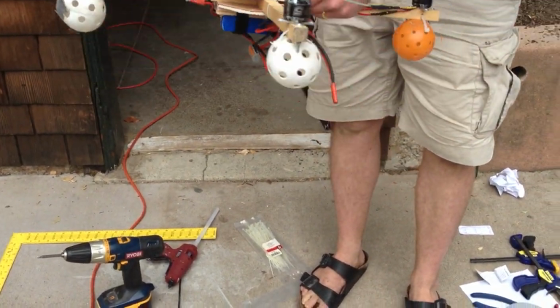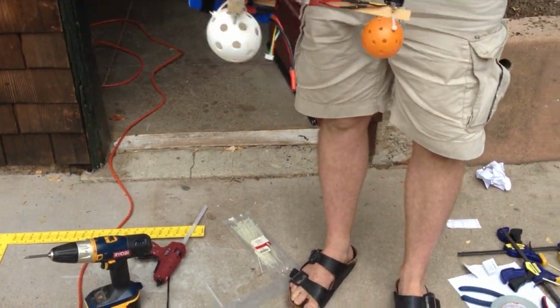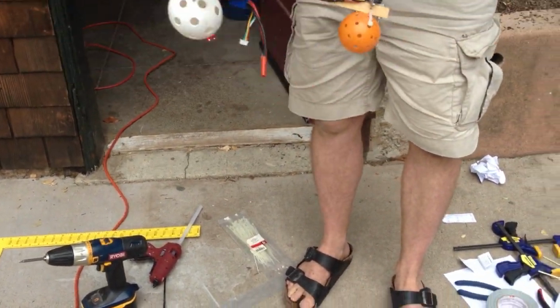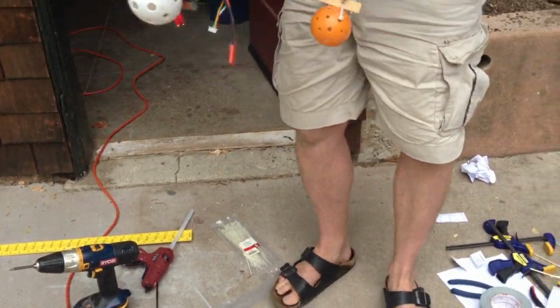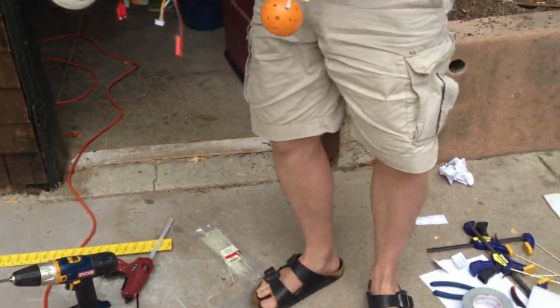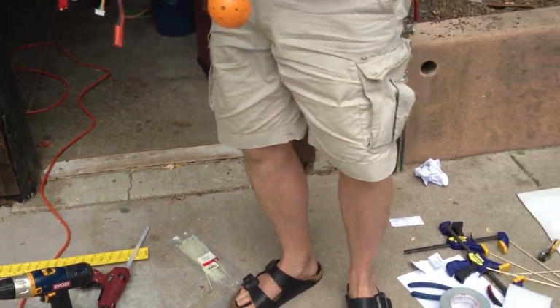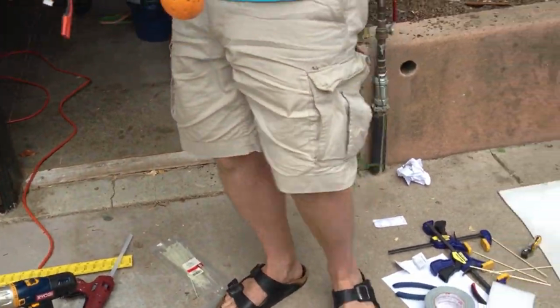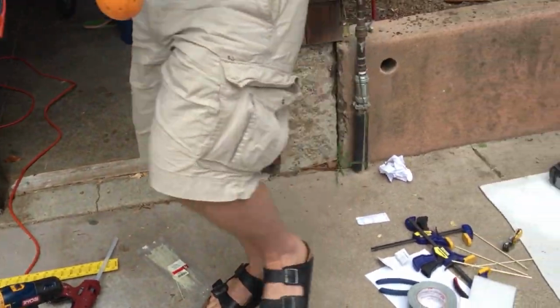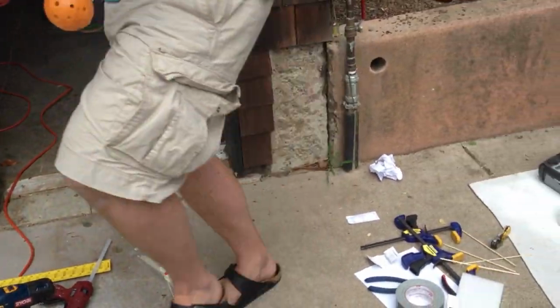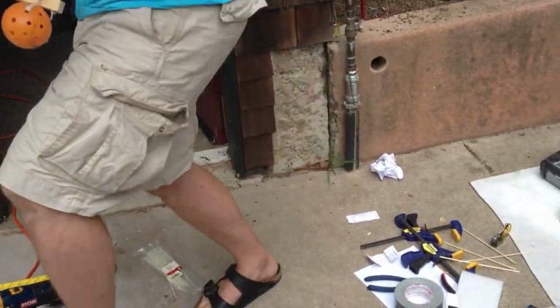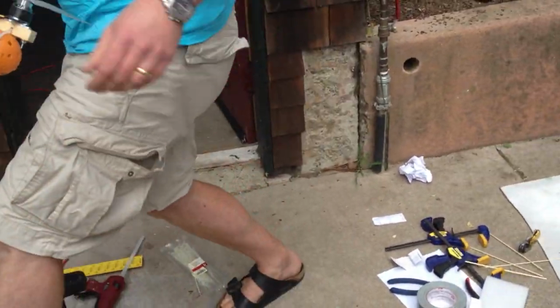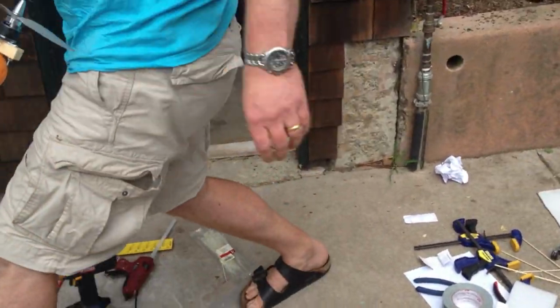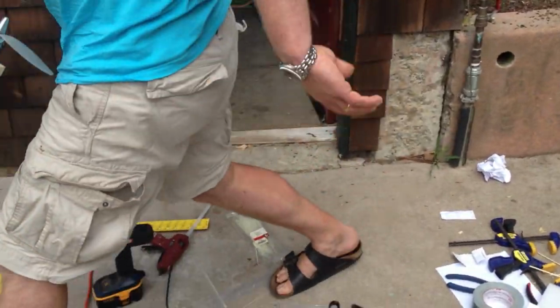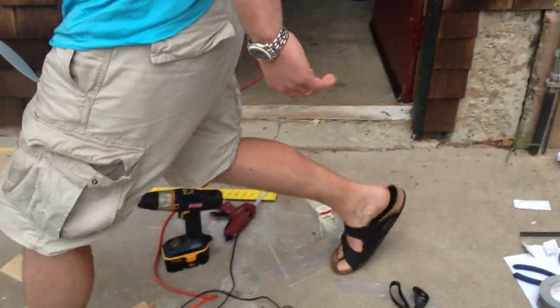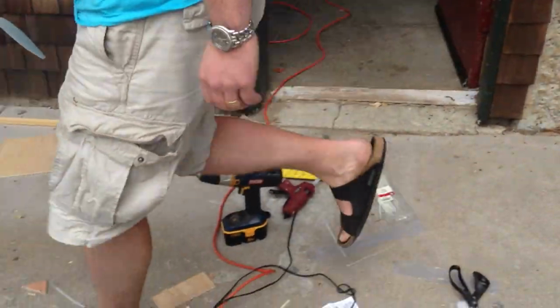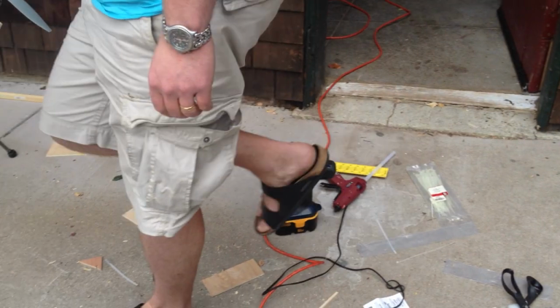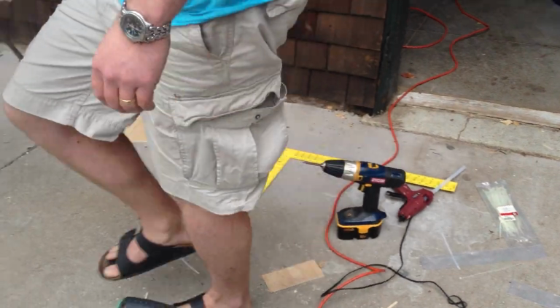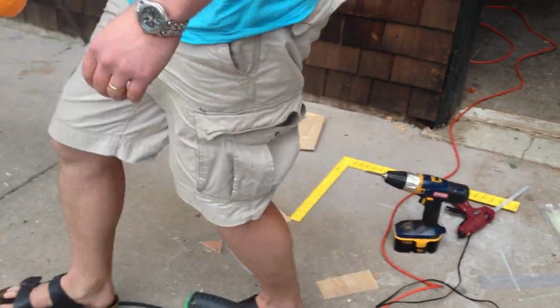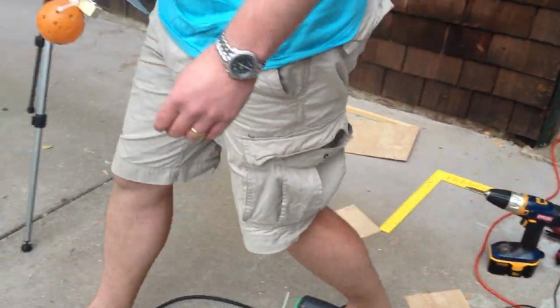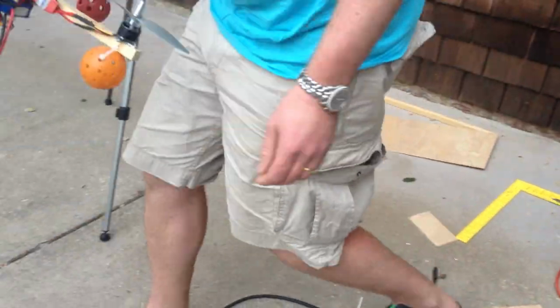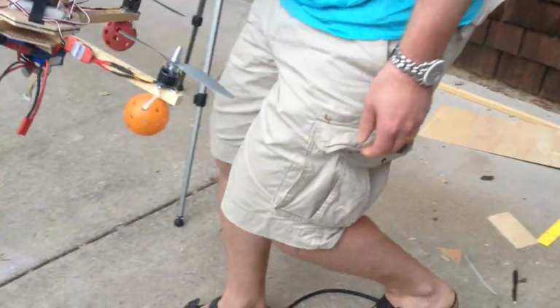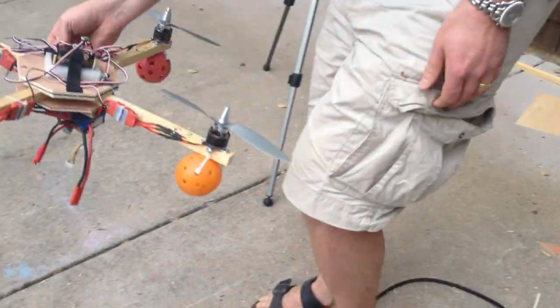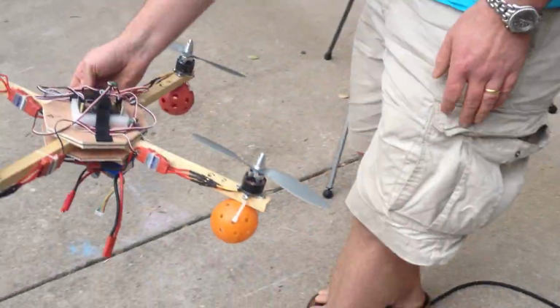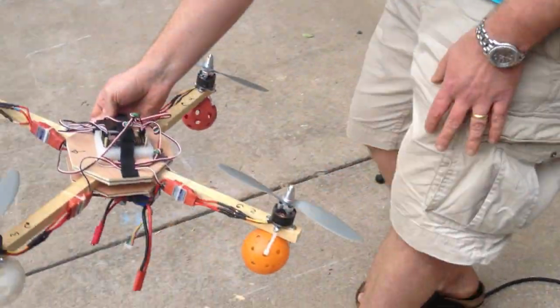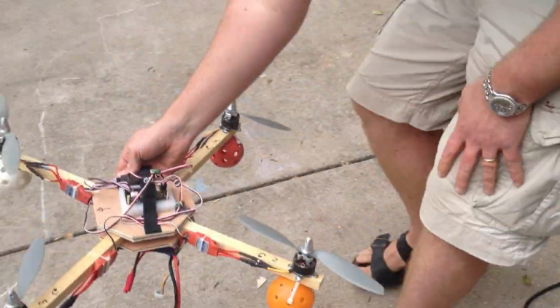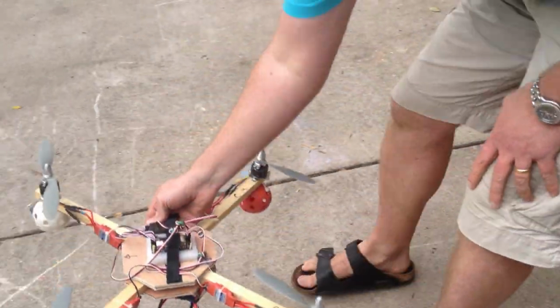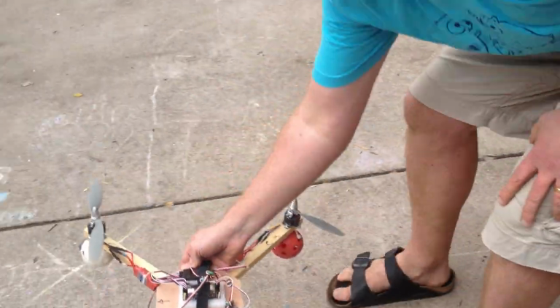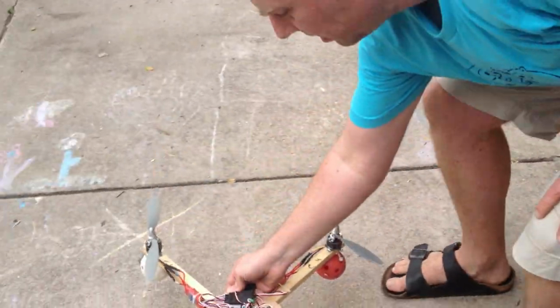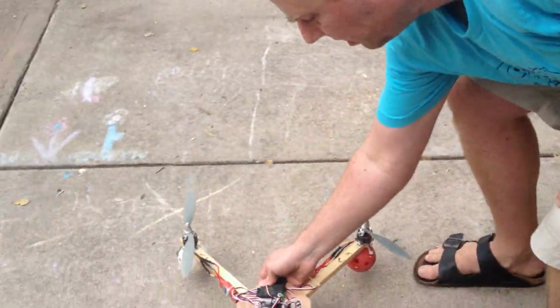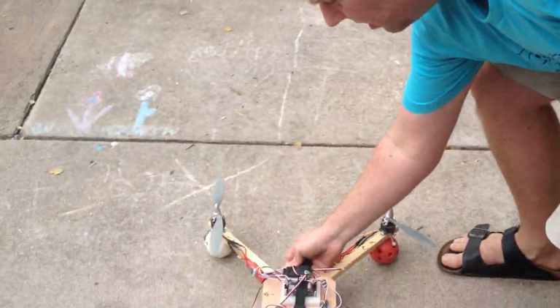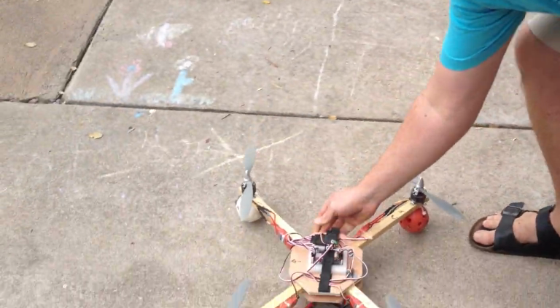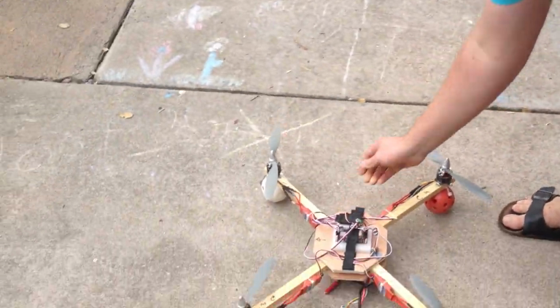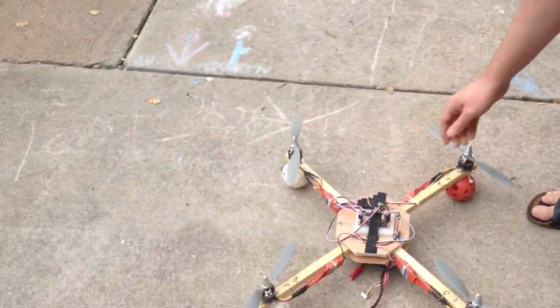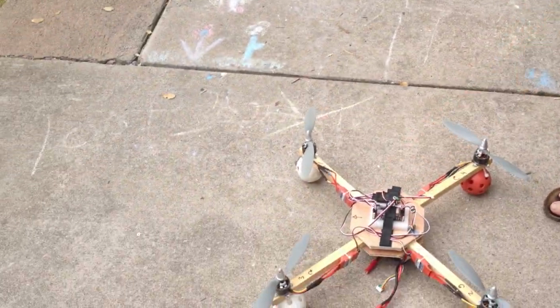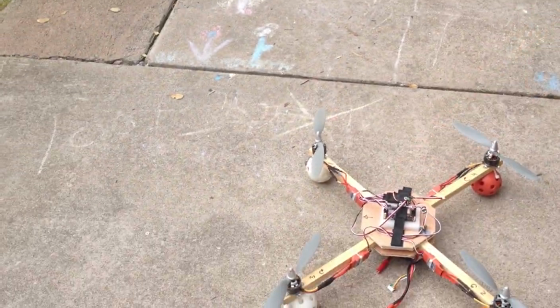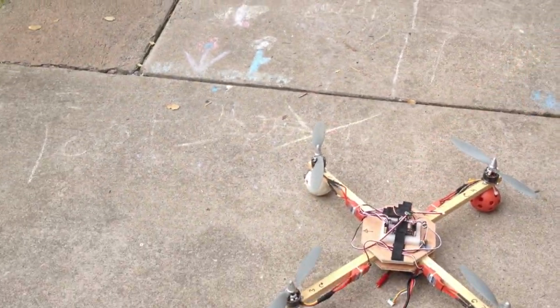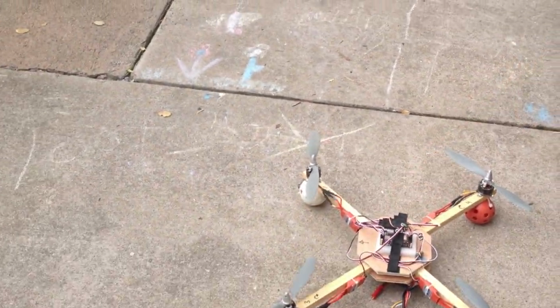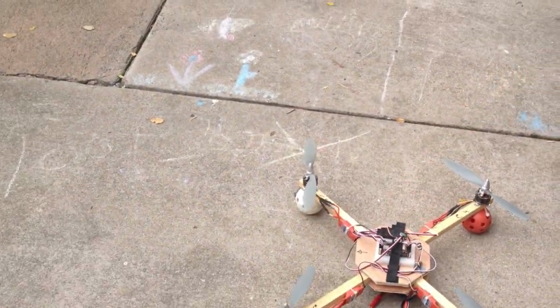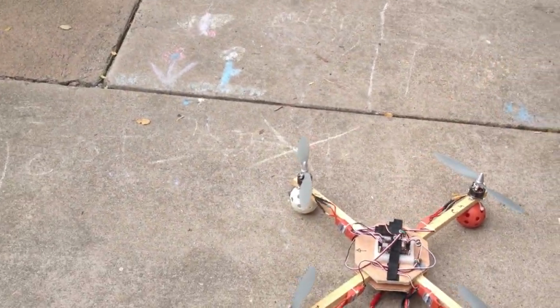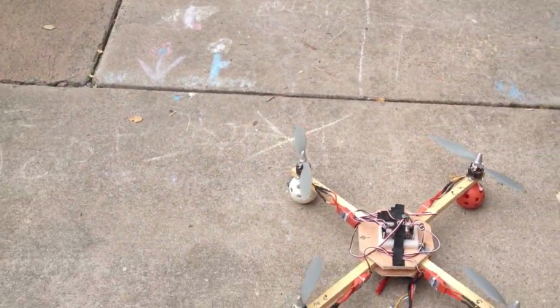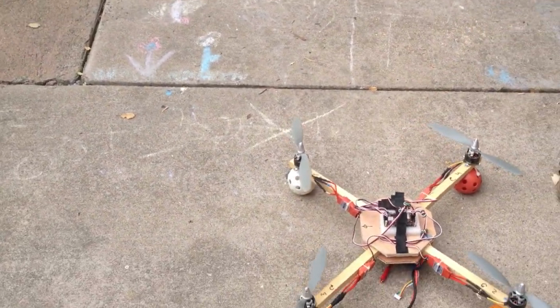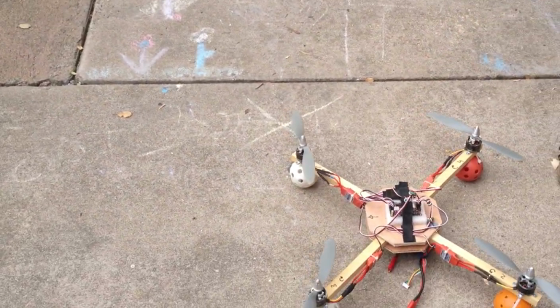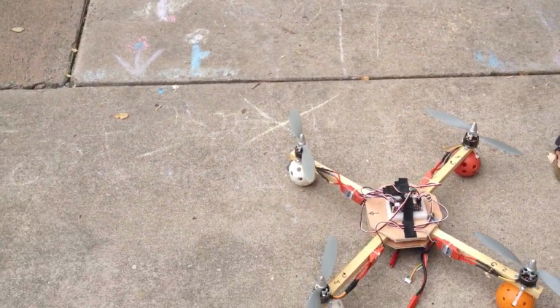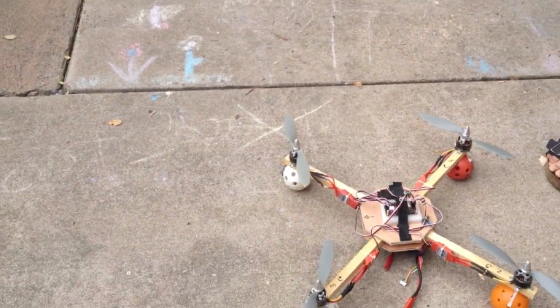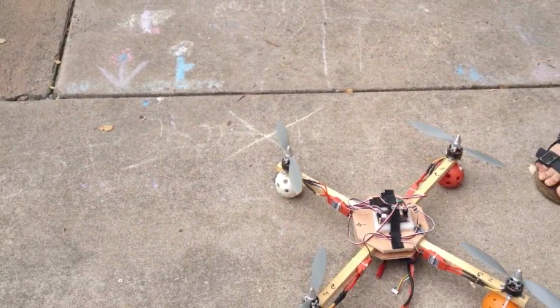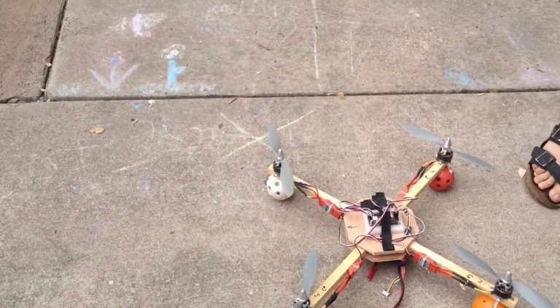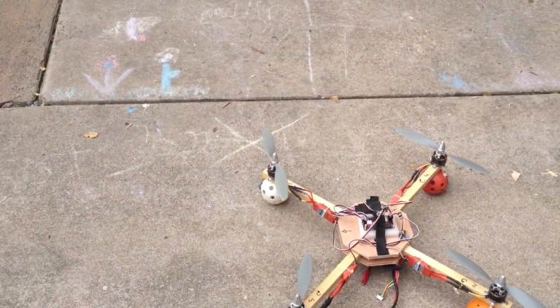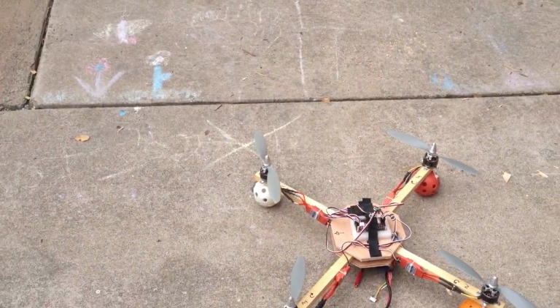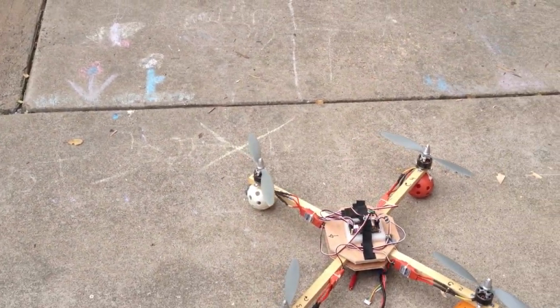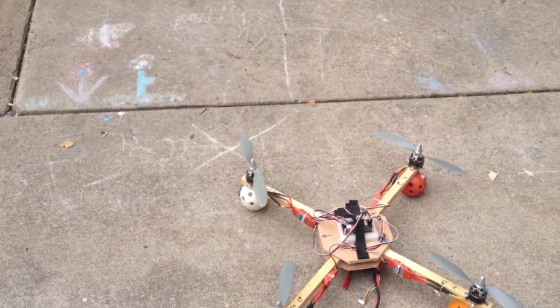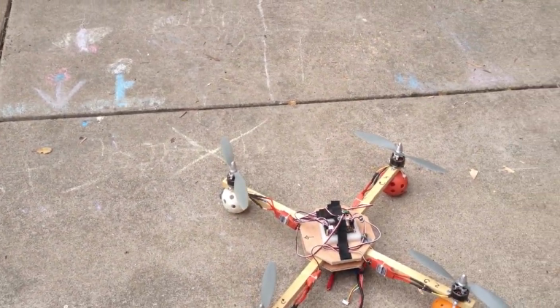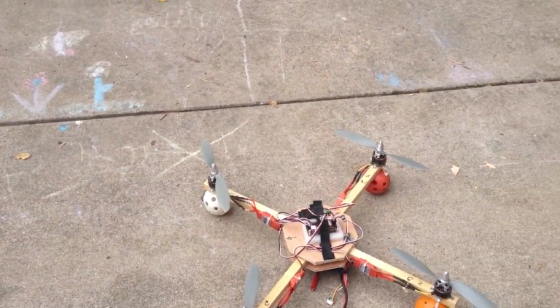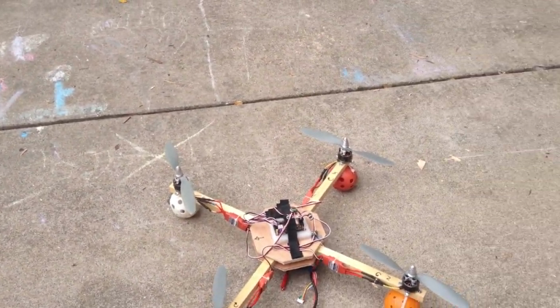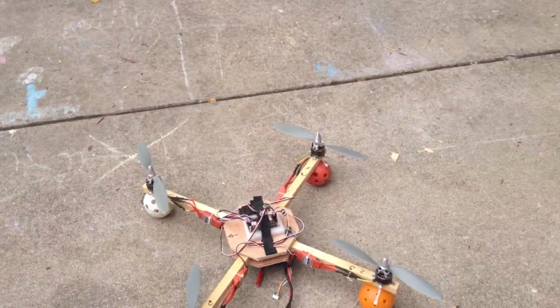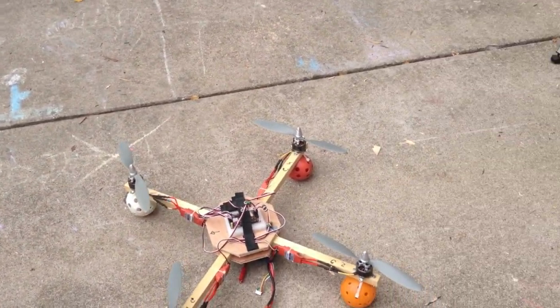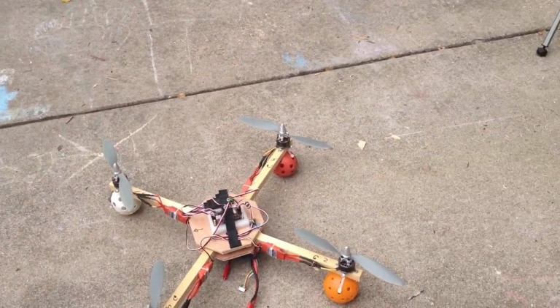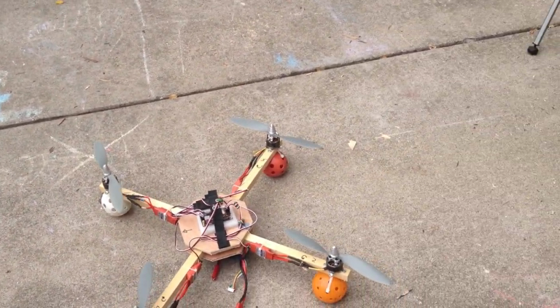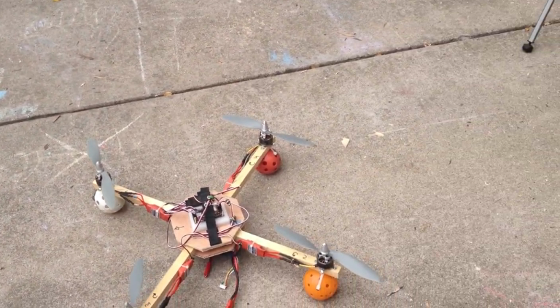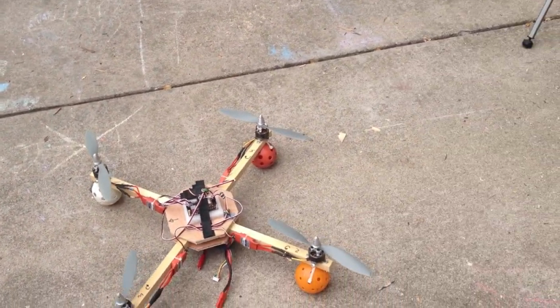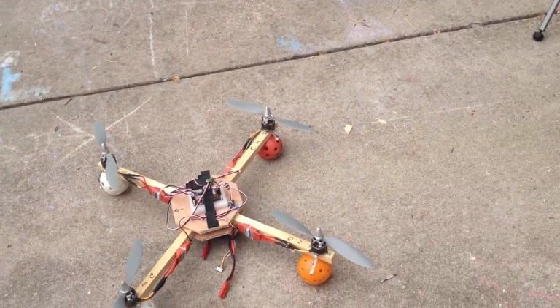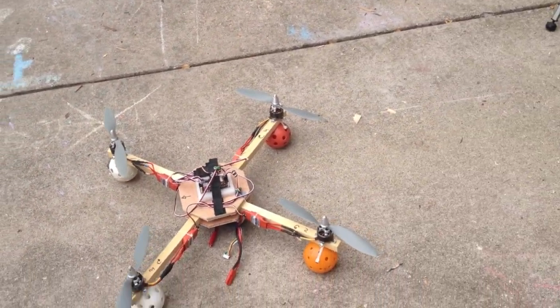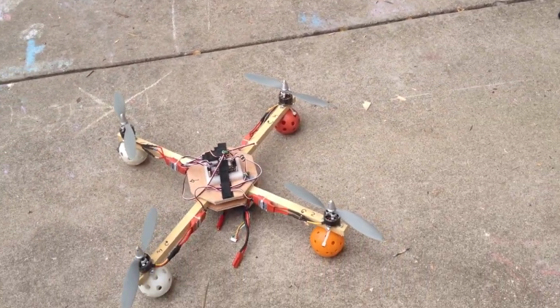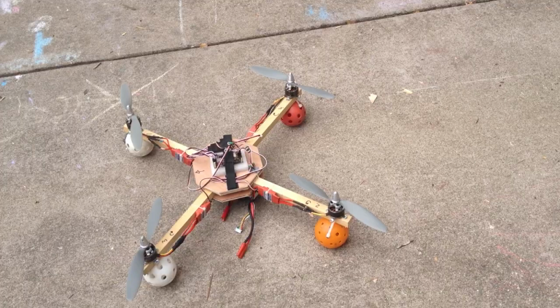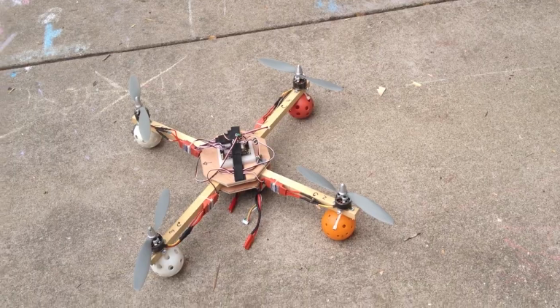So in theory, this can fly. How many minutes? 11 minutes. So that's 49 minutes? Yeah.